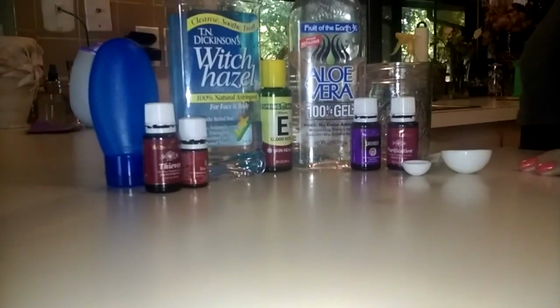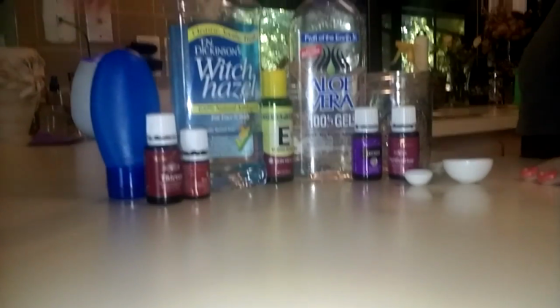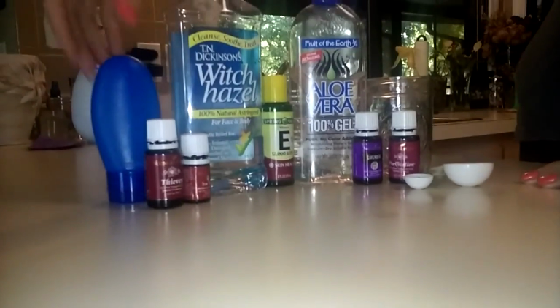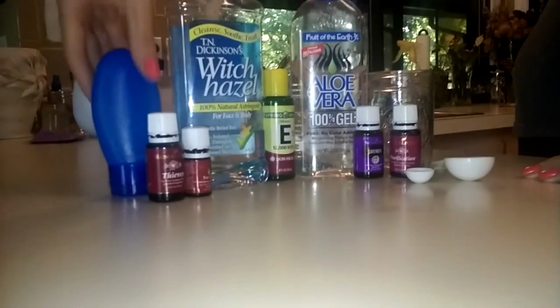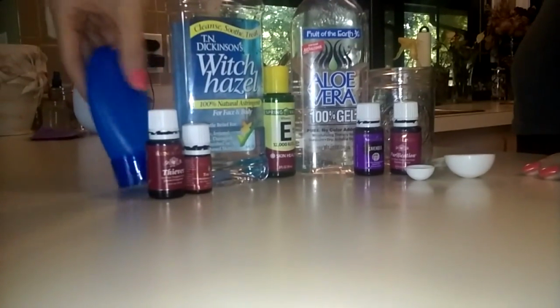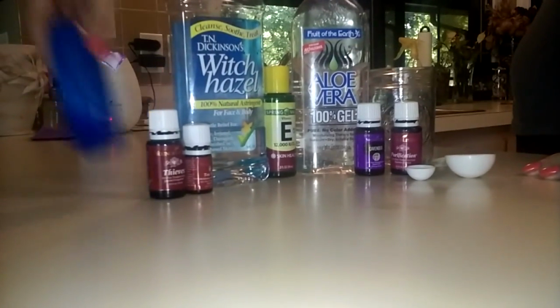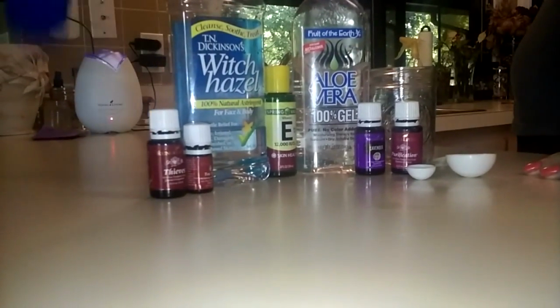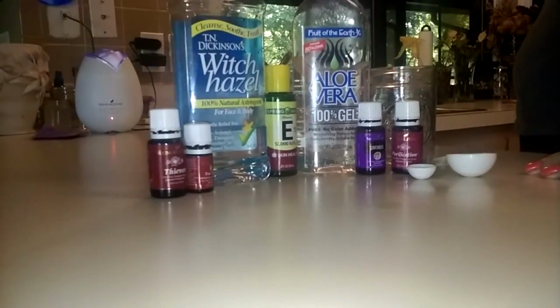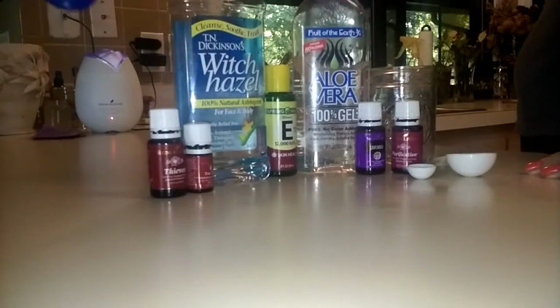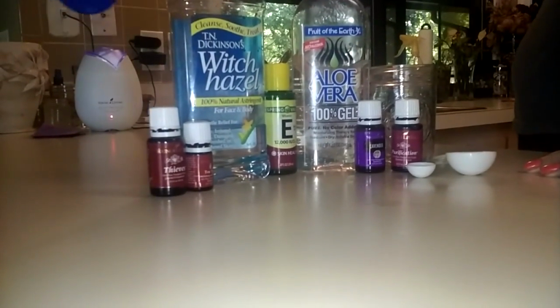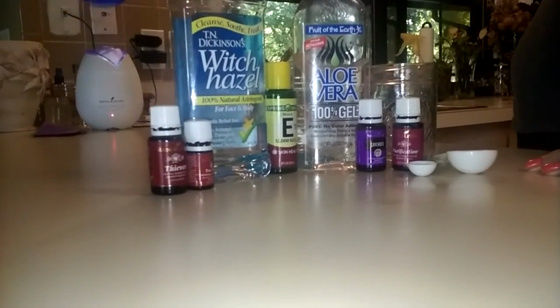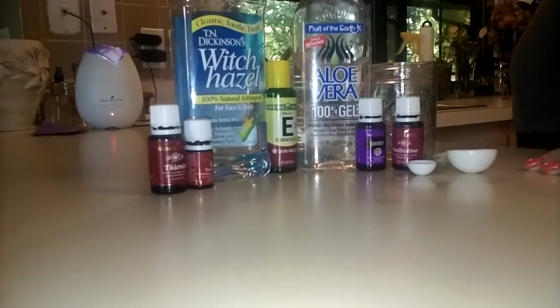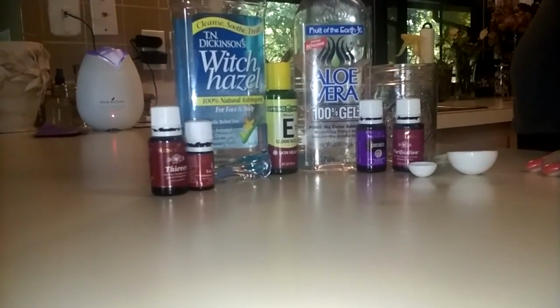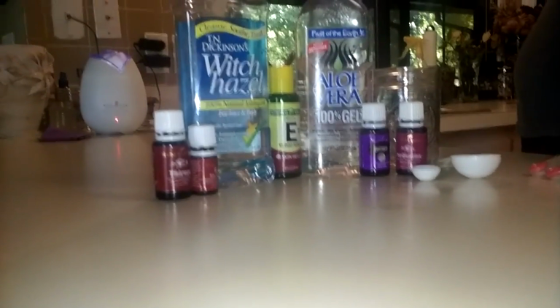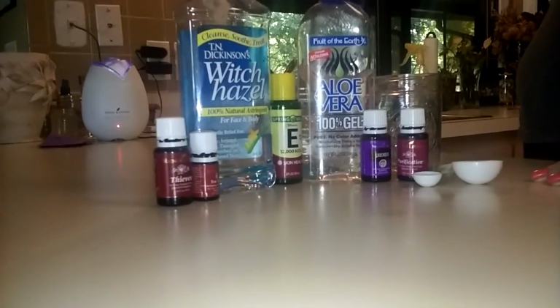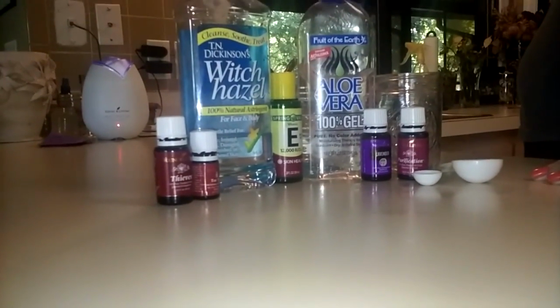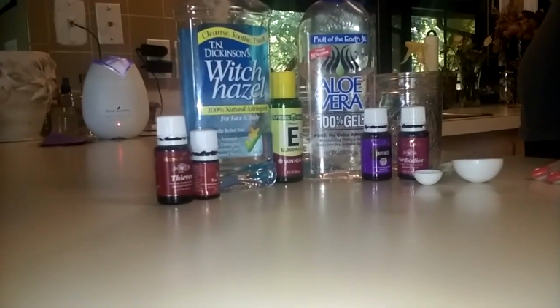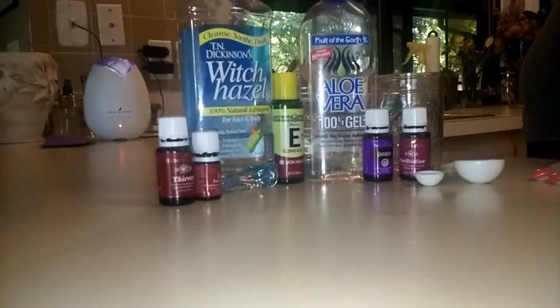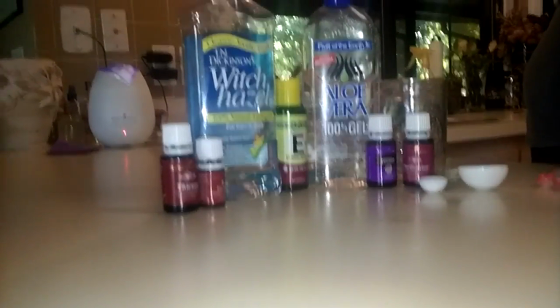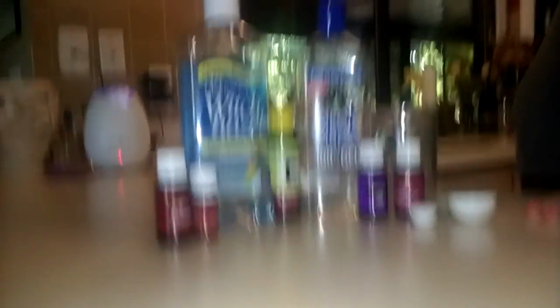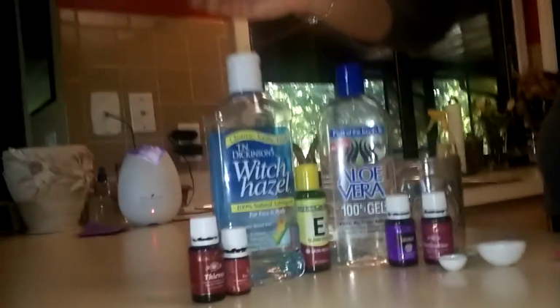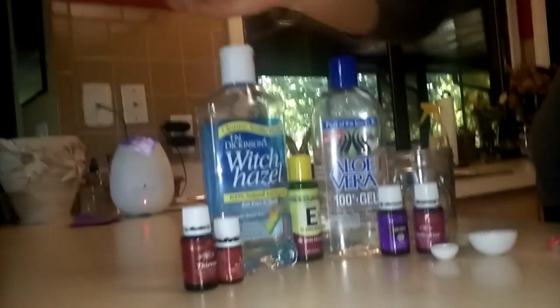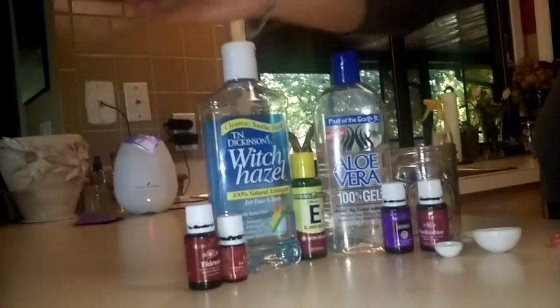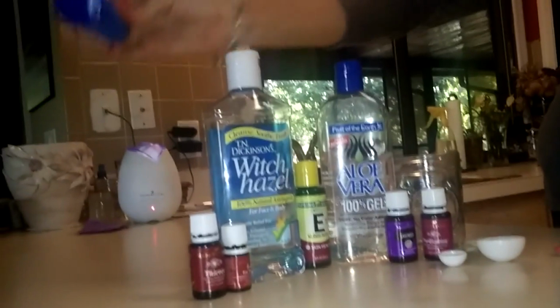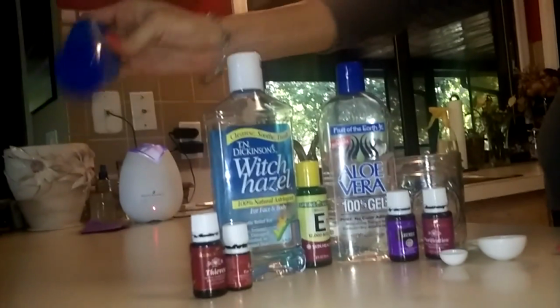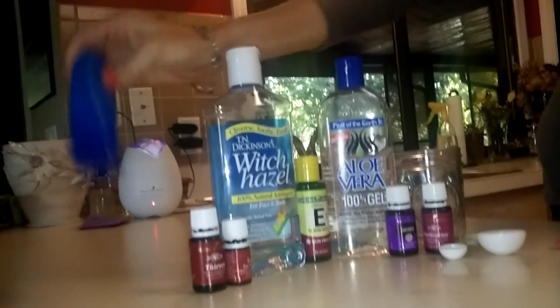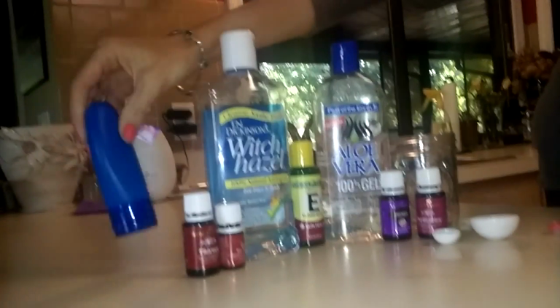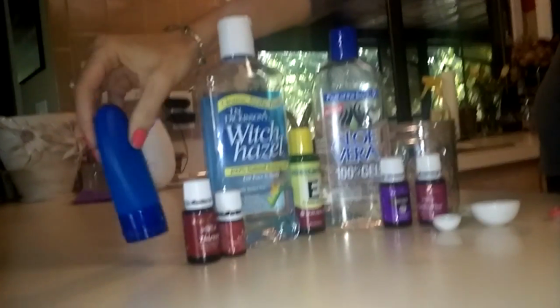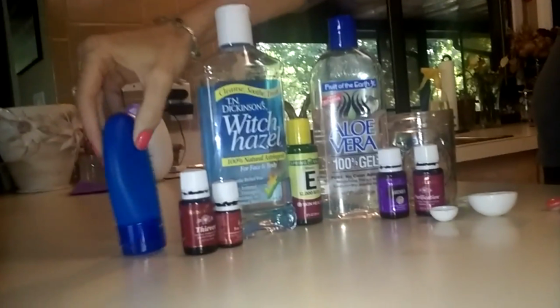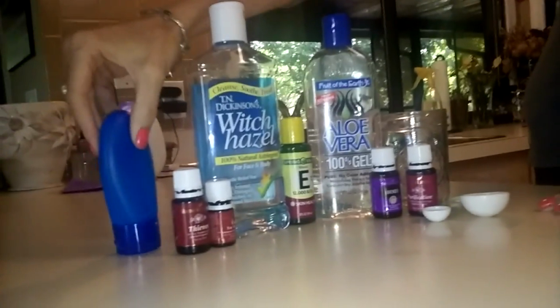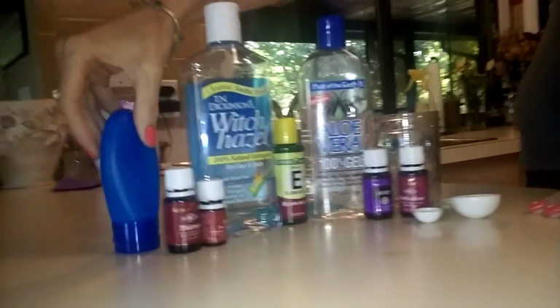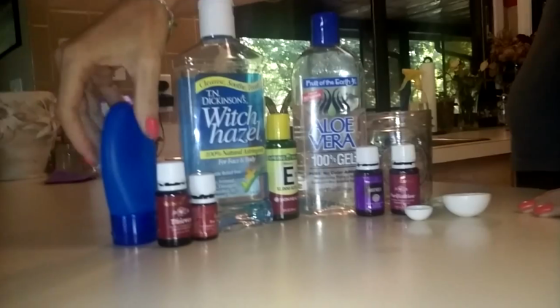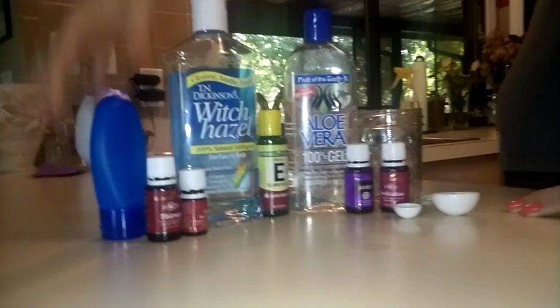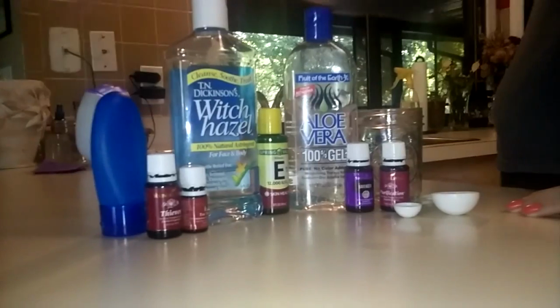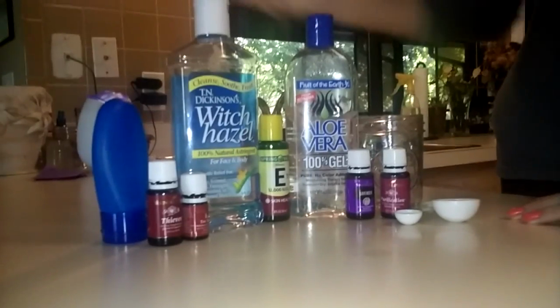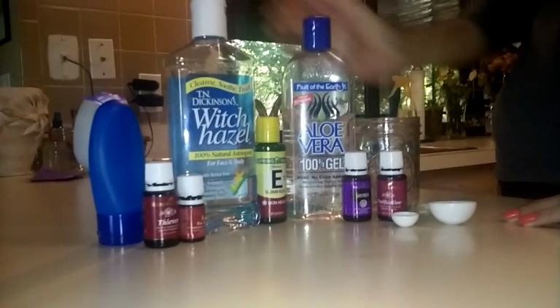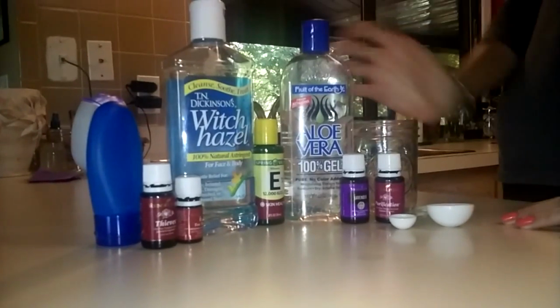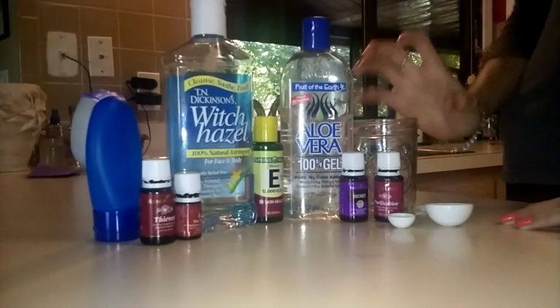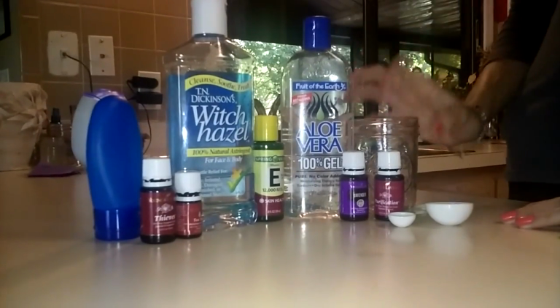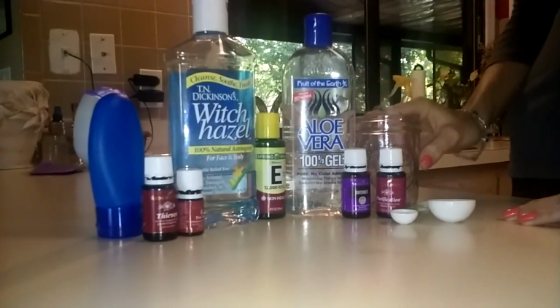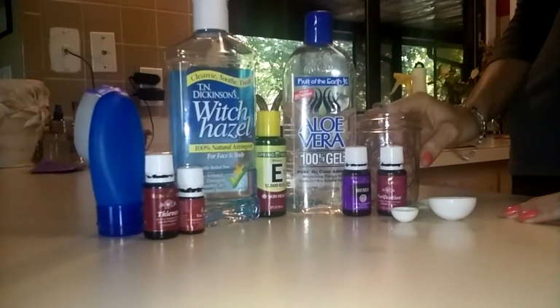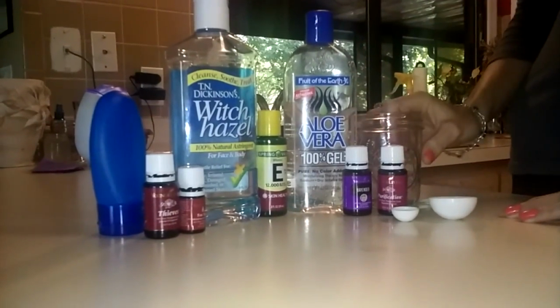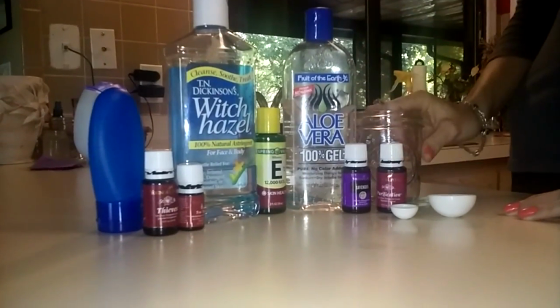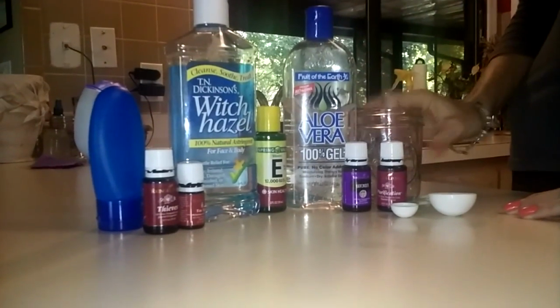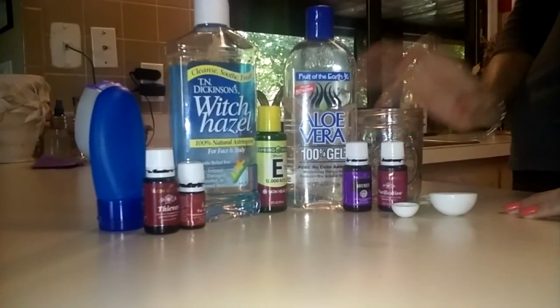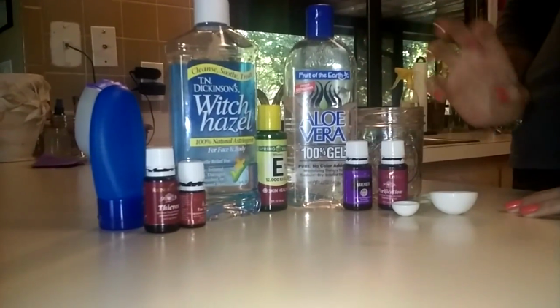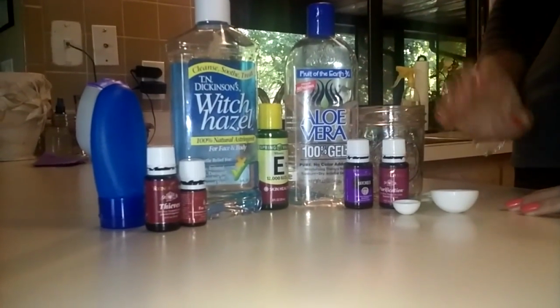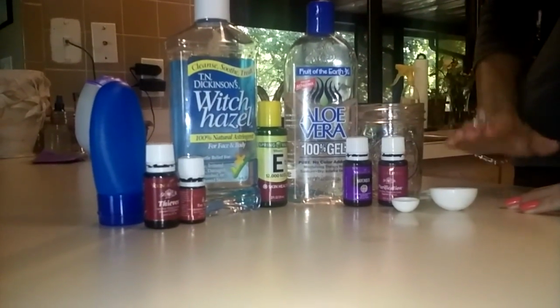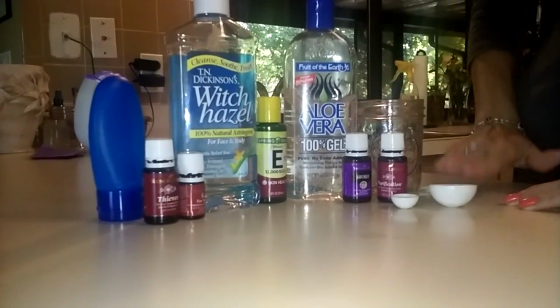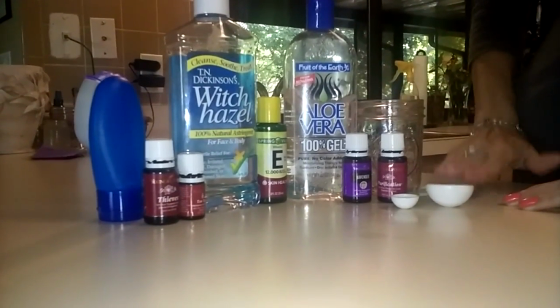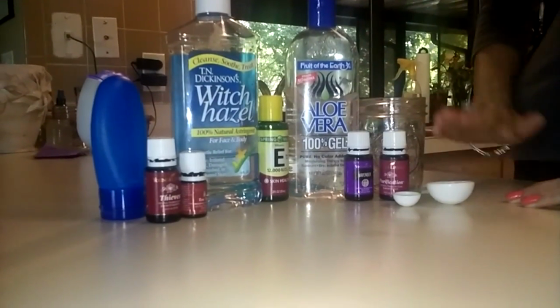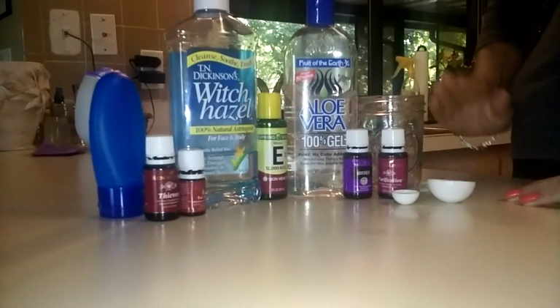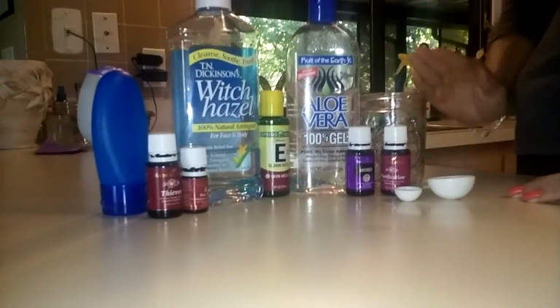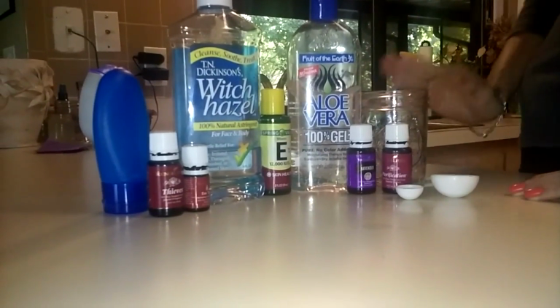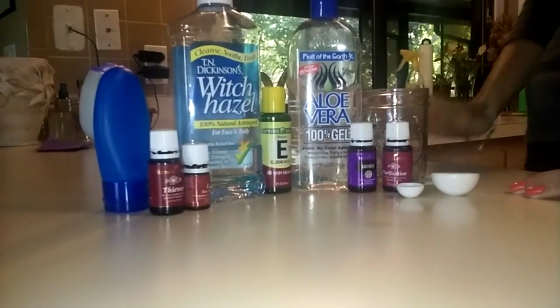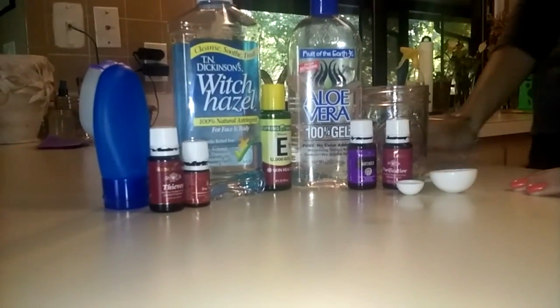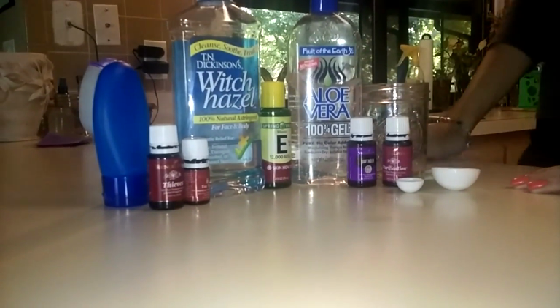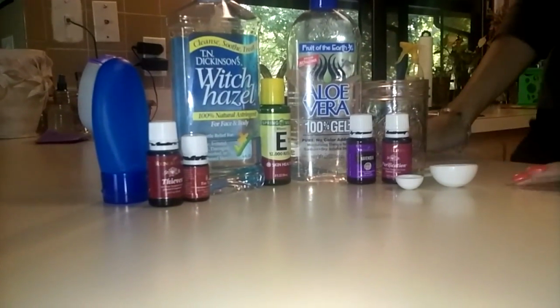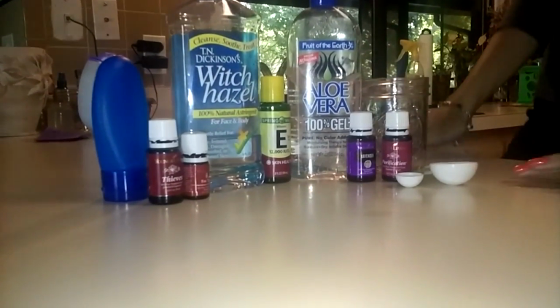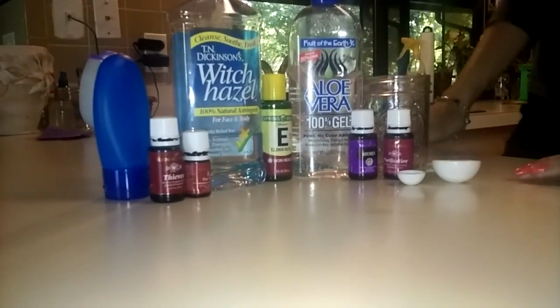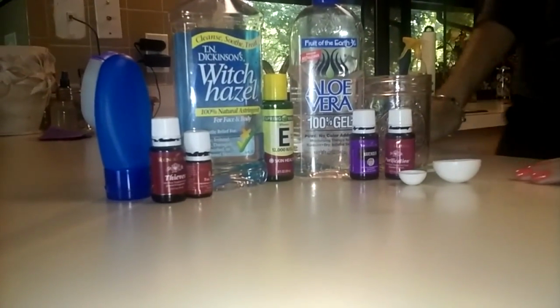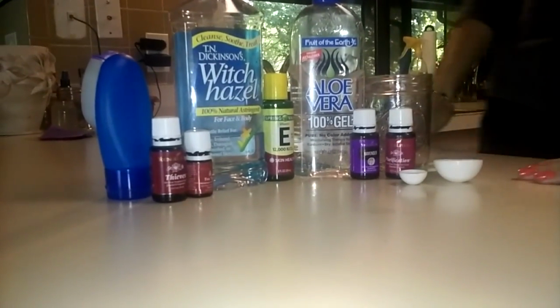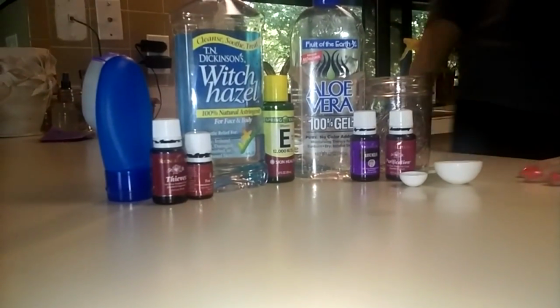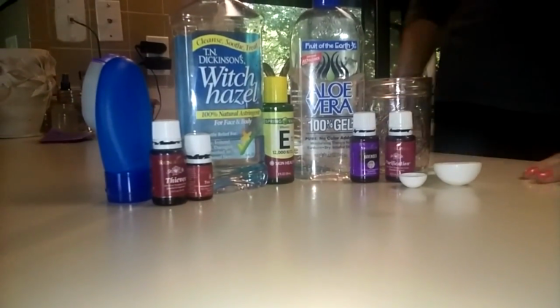I have a squeeze bottle, it's about three ounces, and a jar to mix it in, and some measuring spoons.